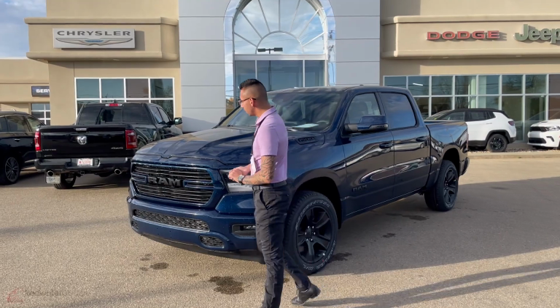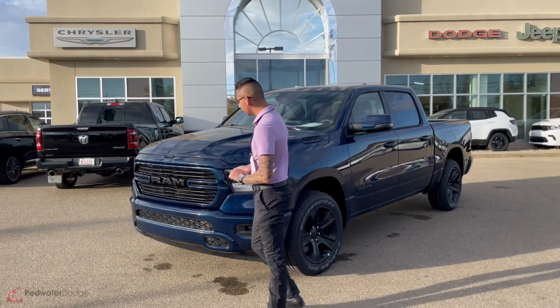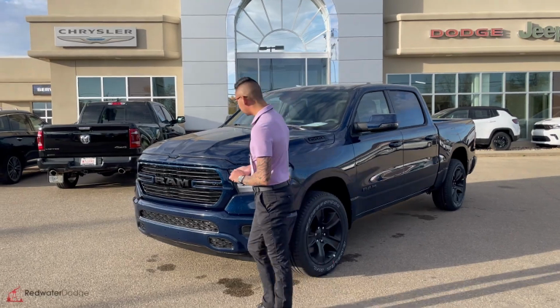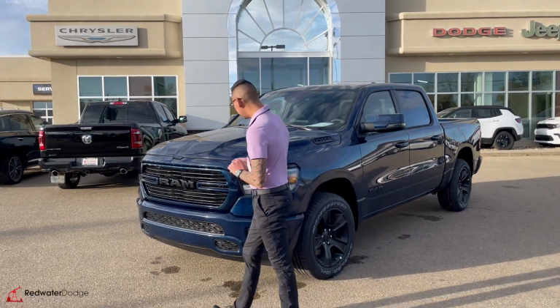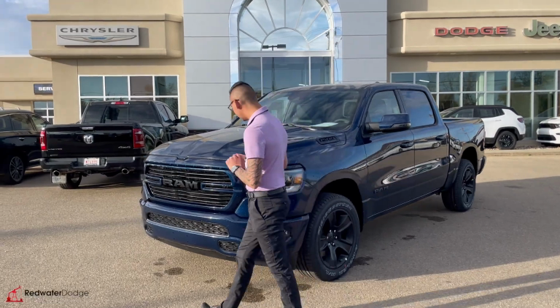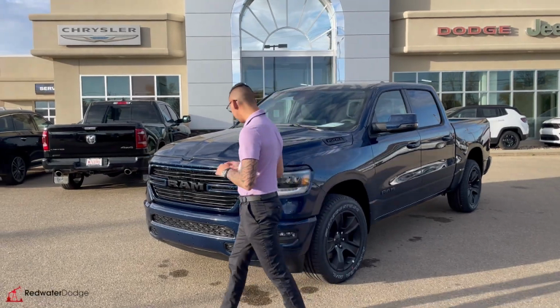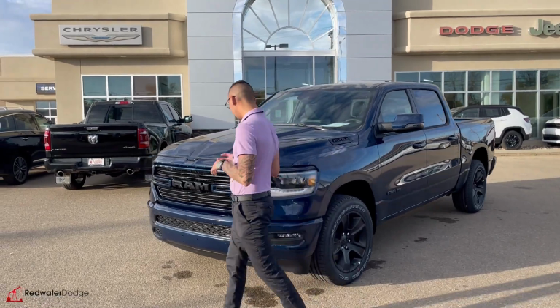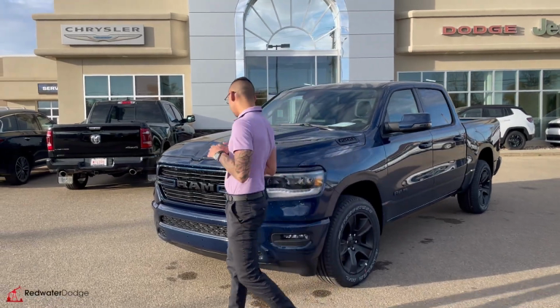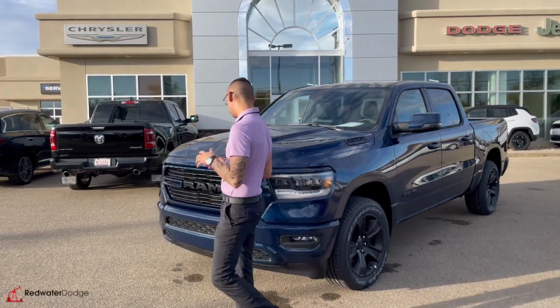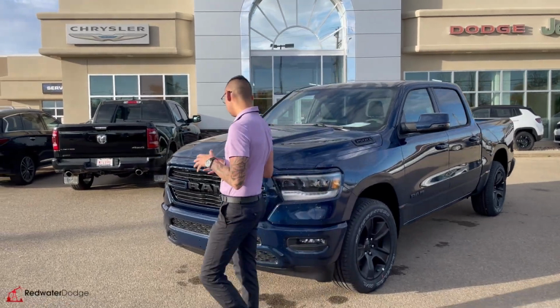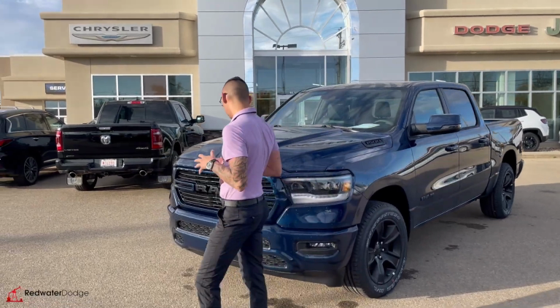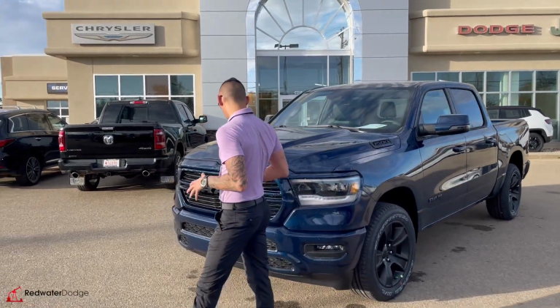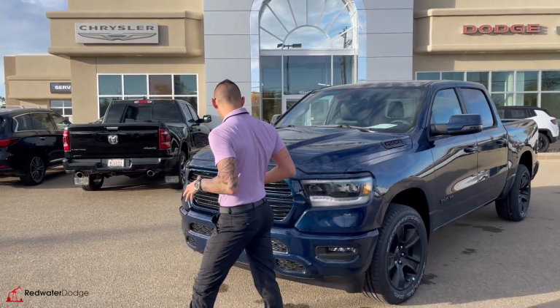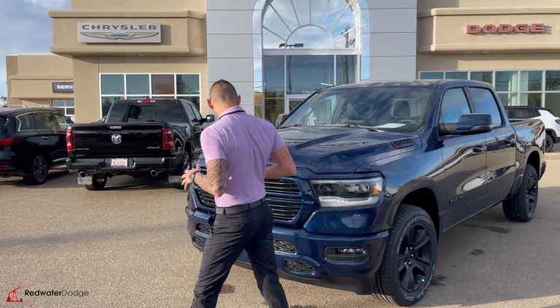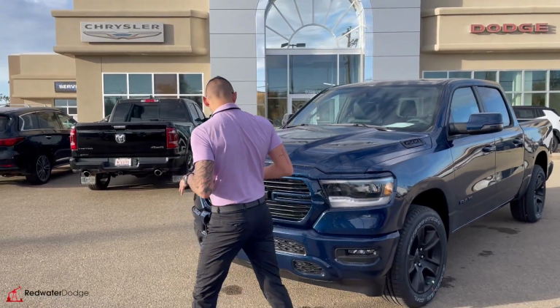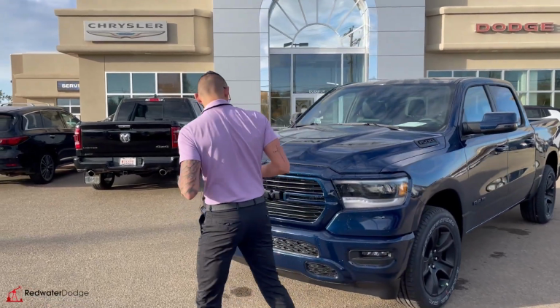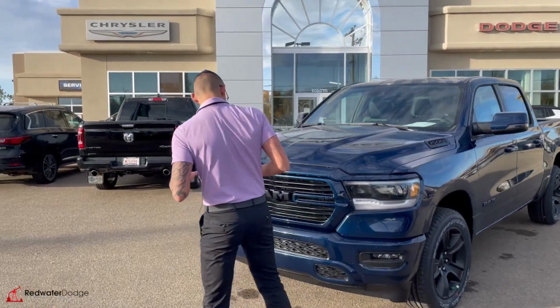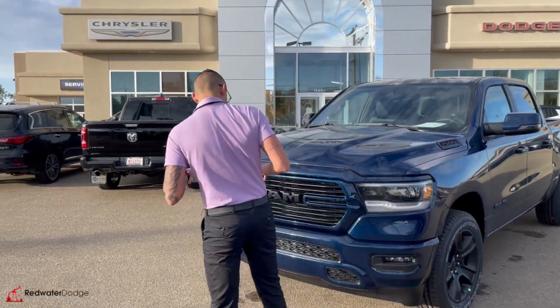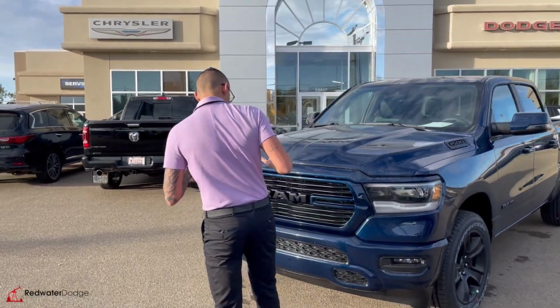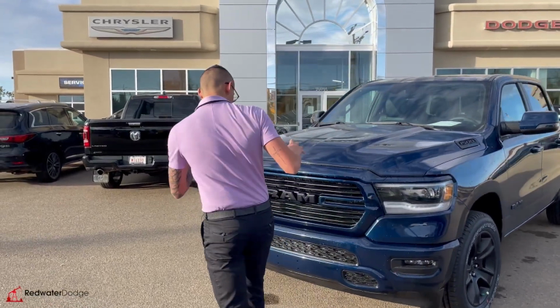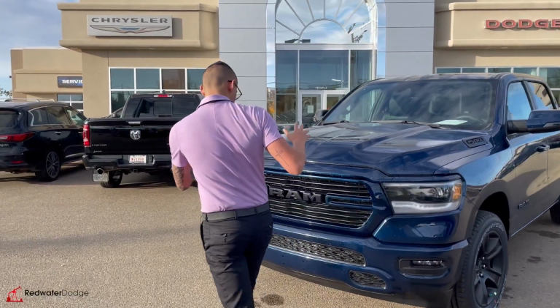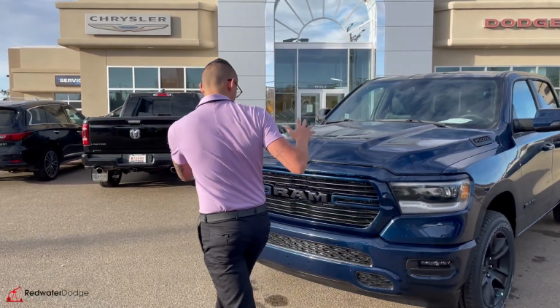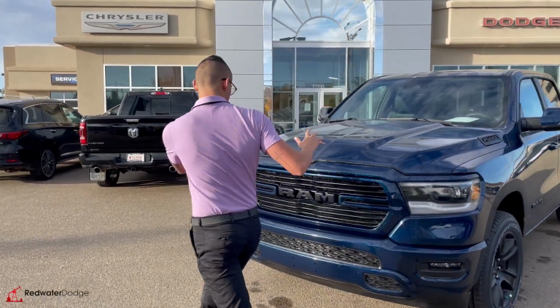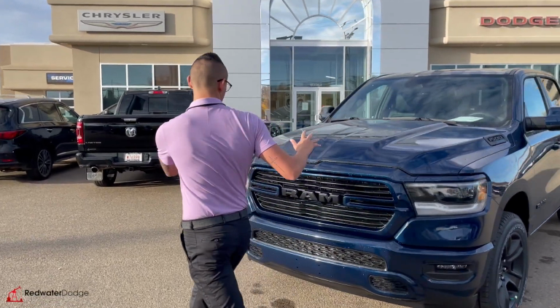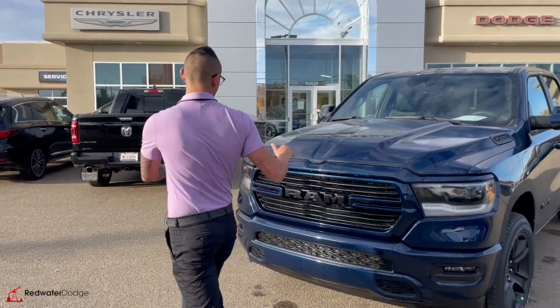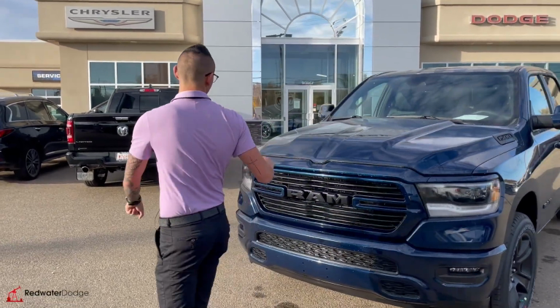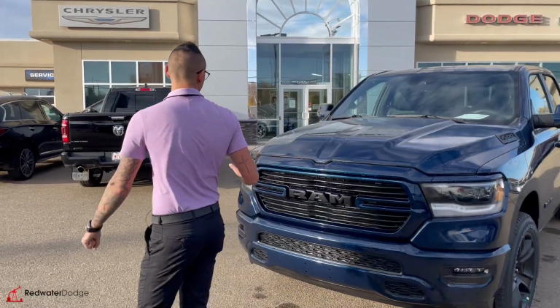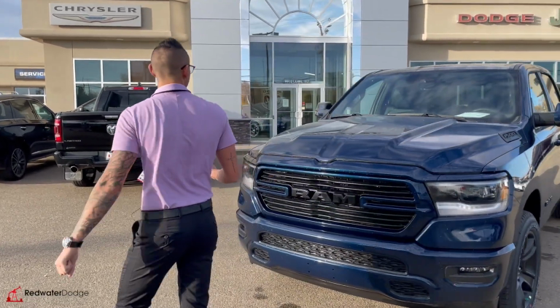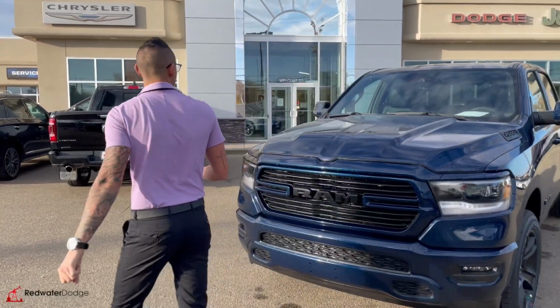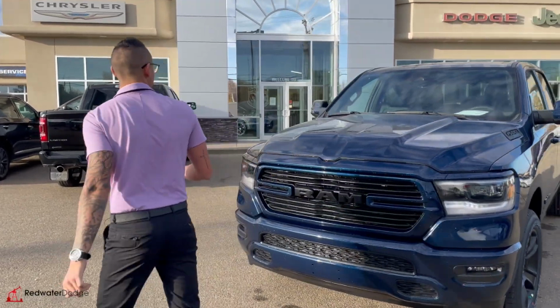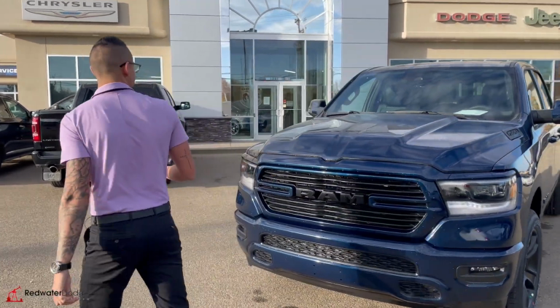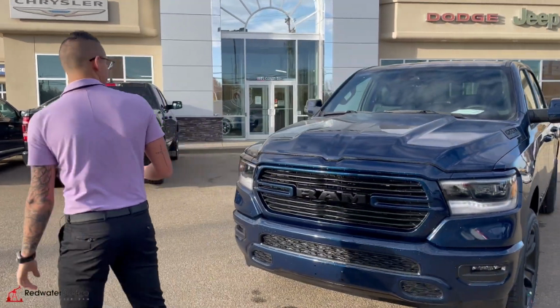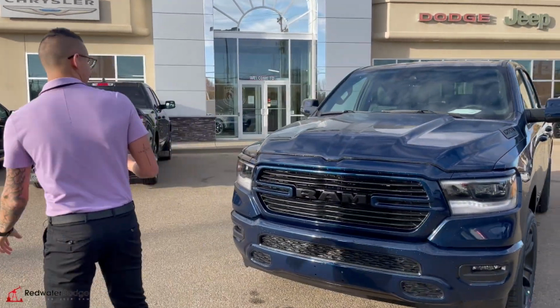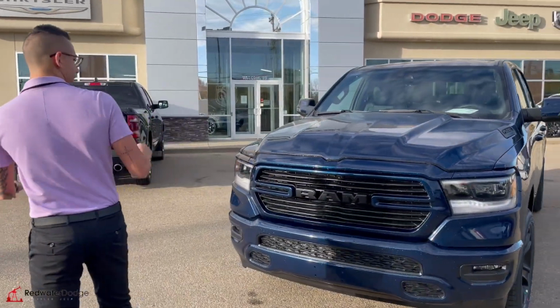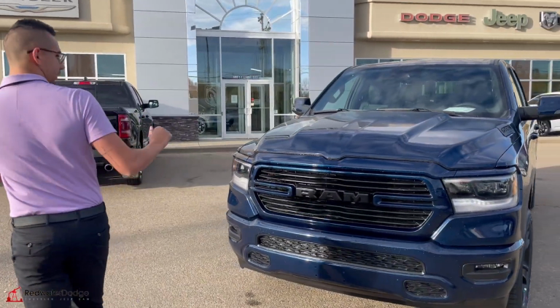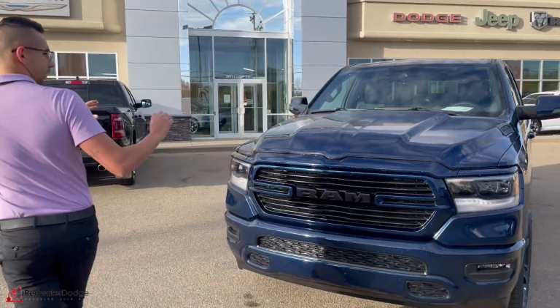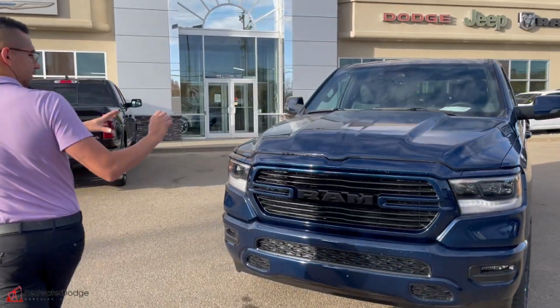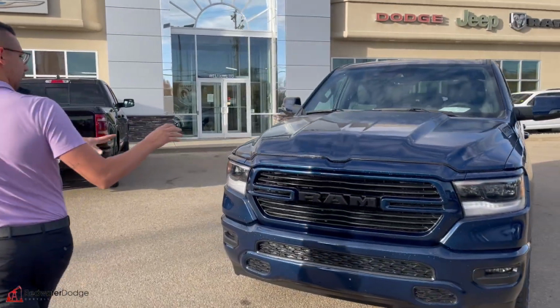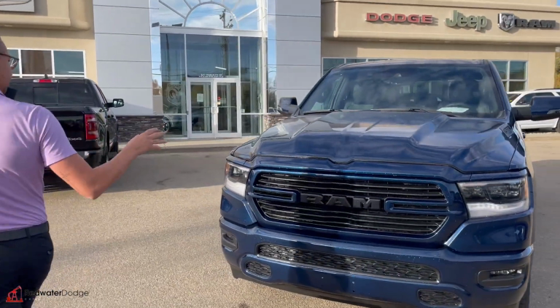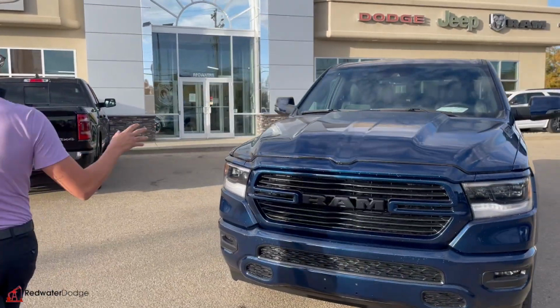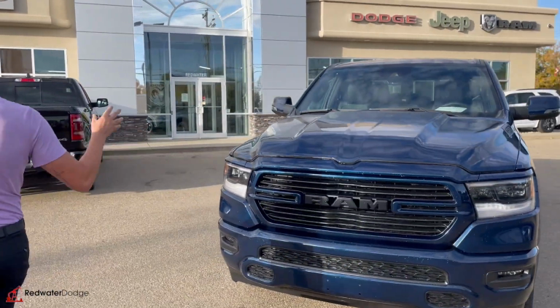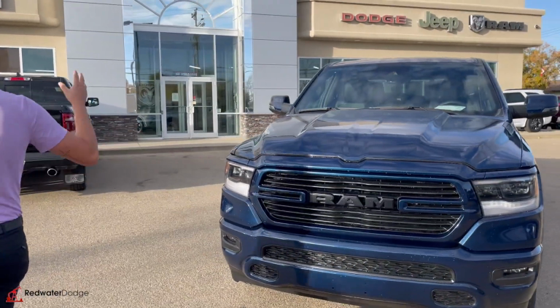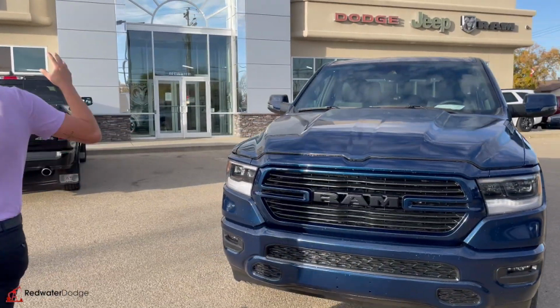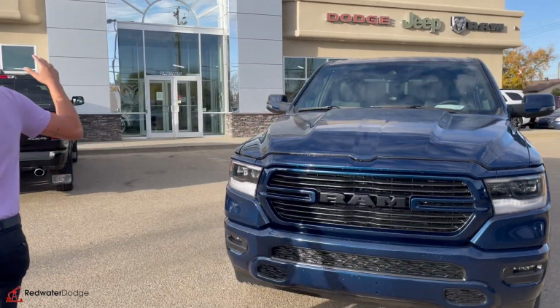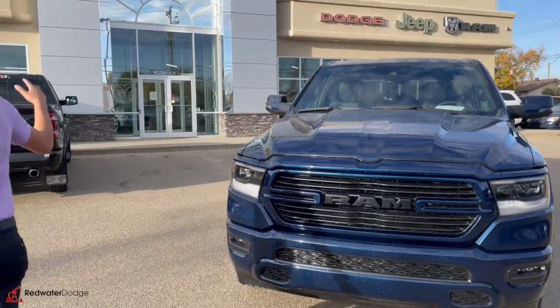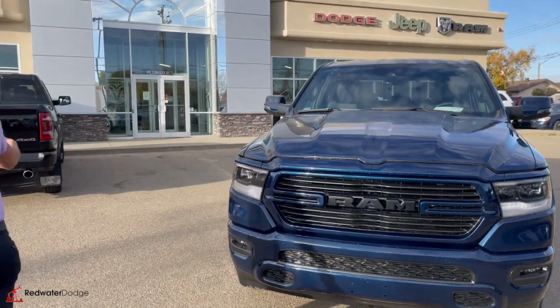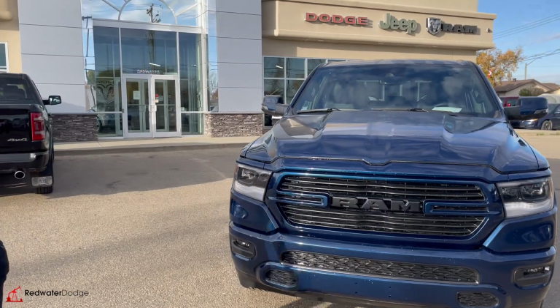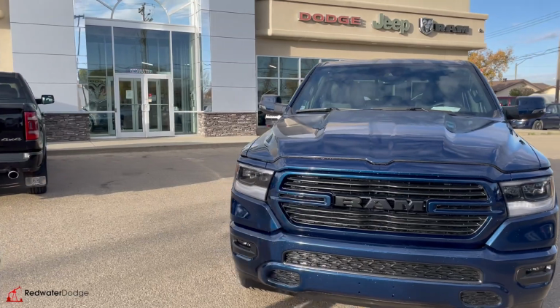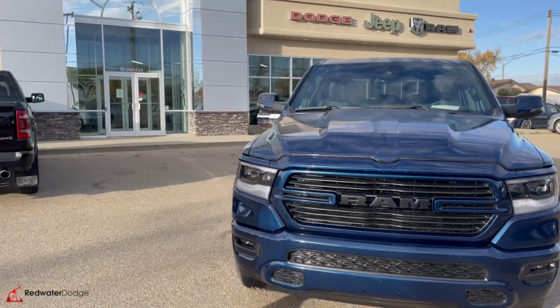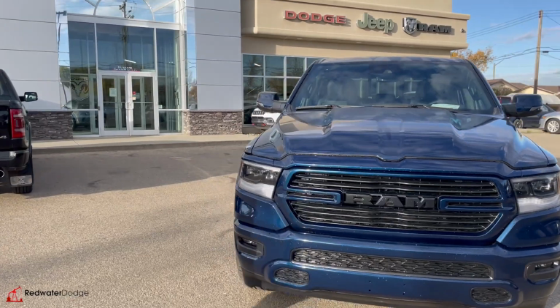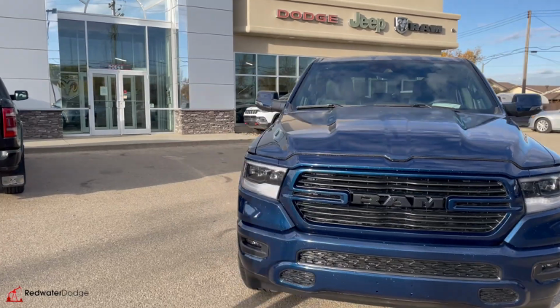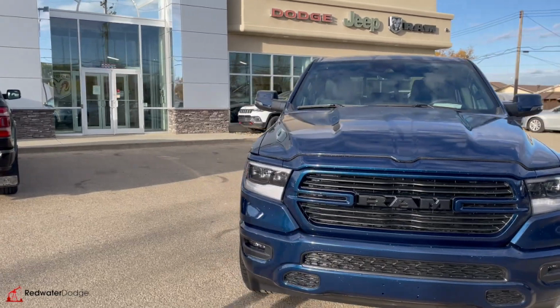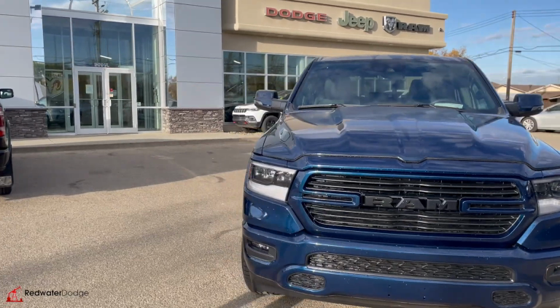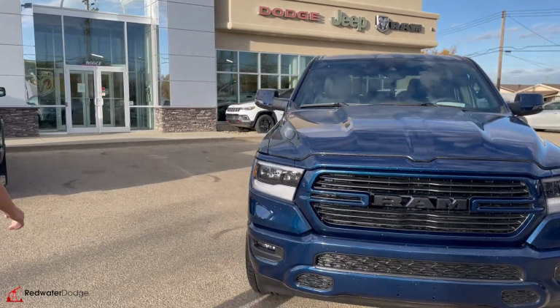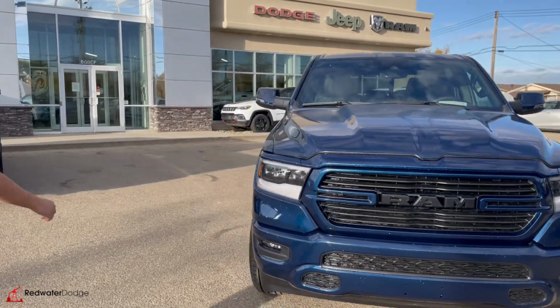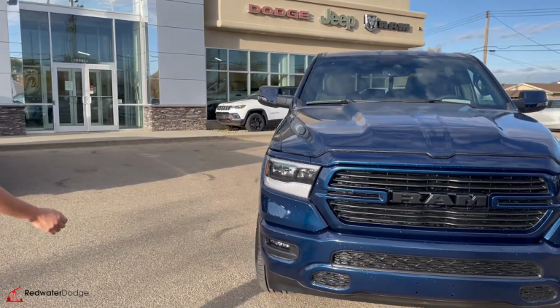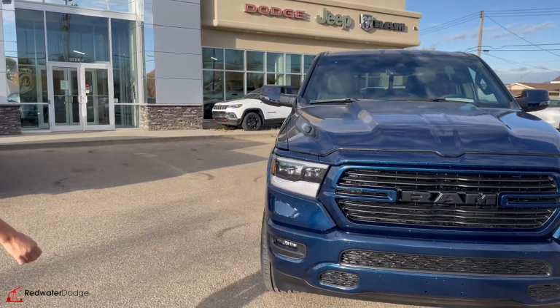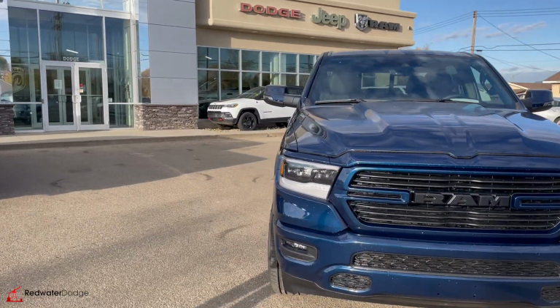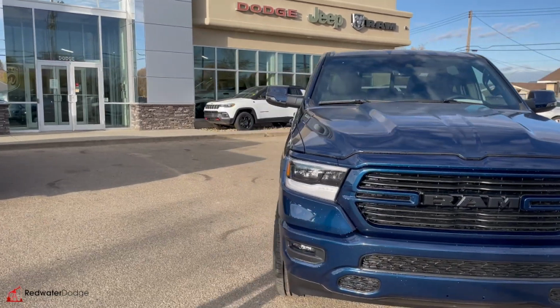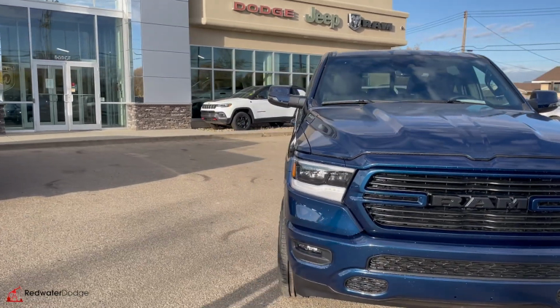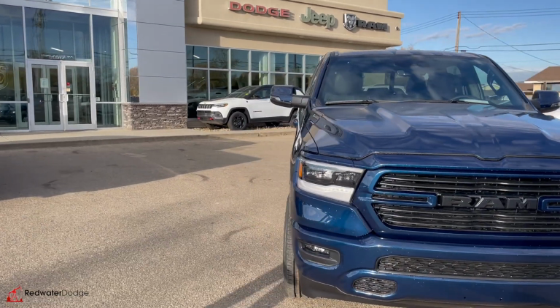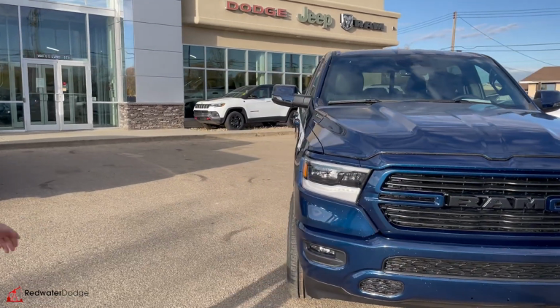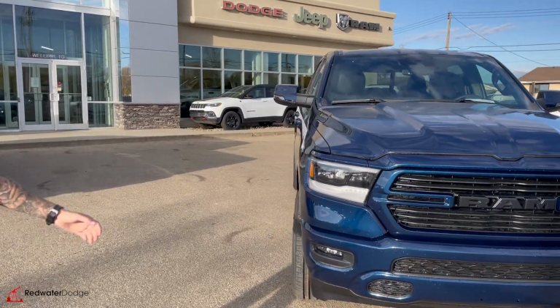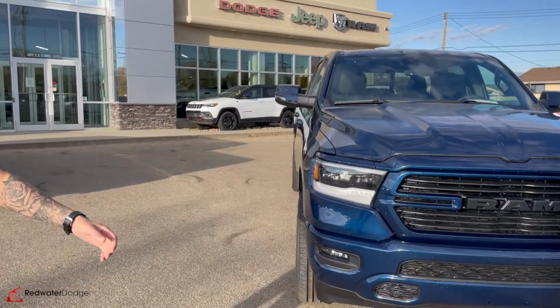This one is in Patriot Blue Pearl — a beautiful color that looks amazing in the sun, in the dark, clean or dirty.